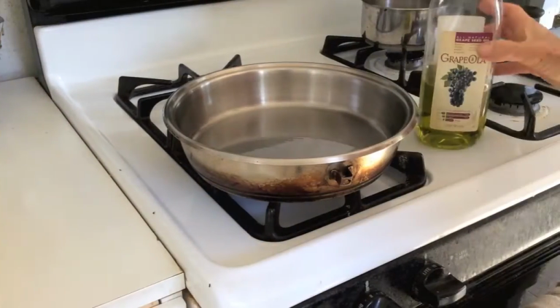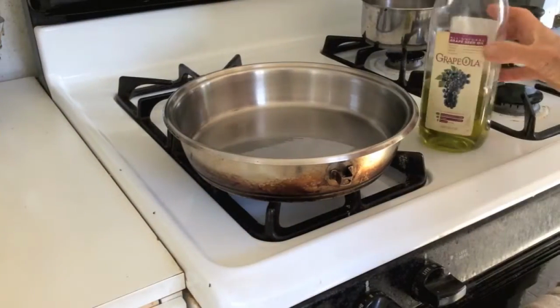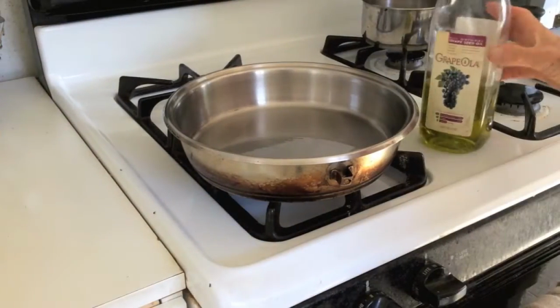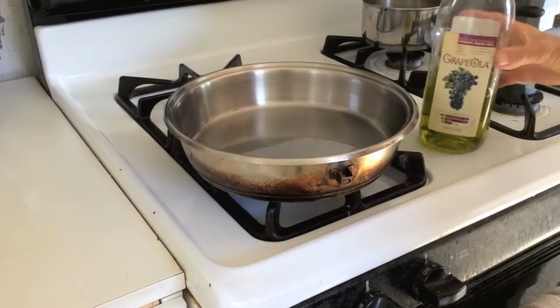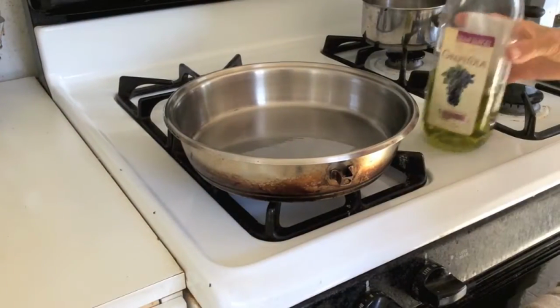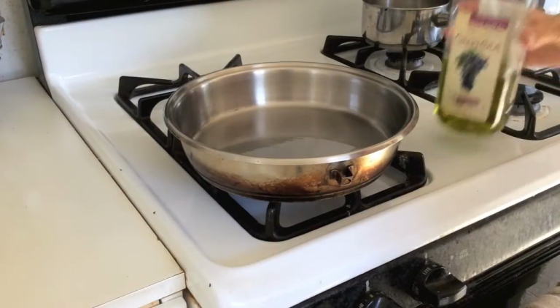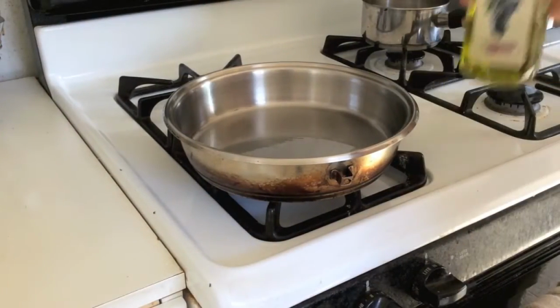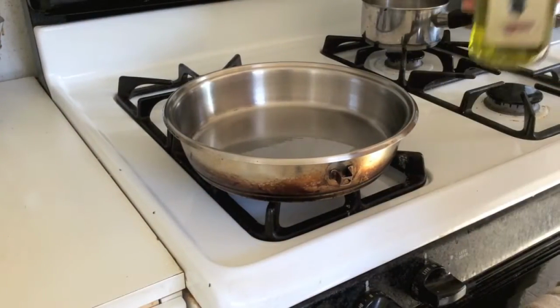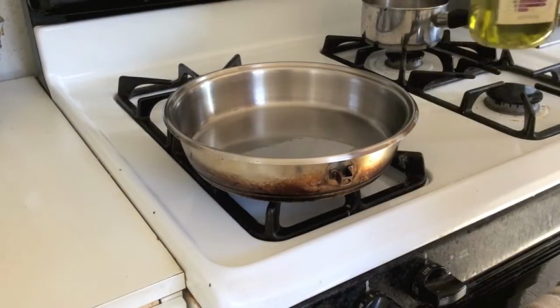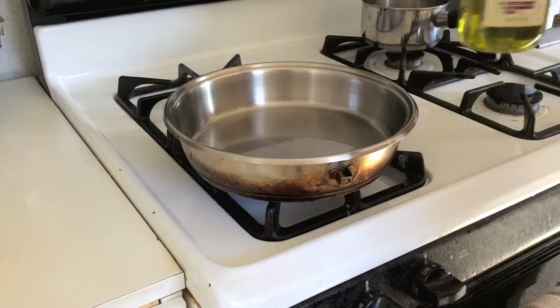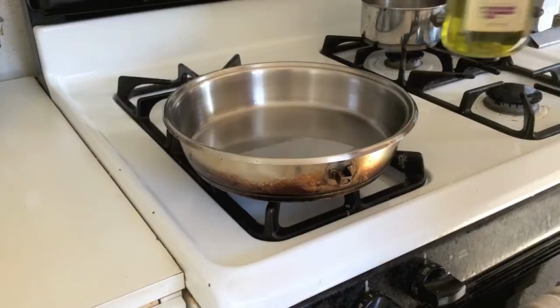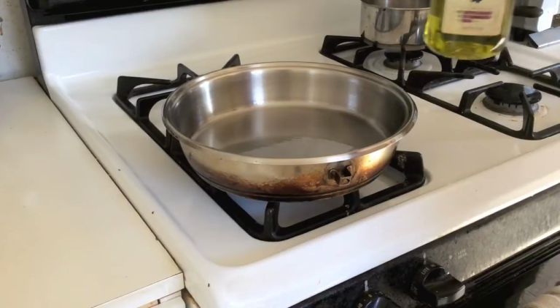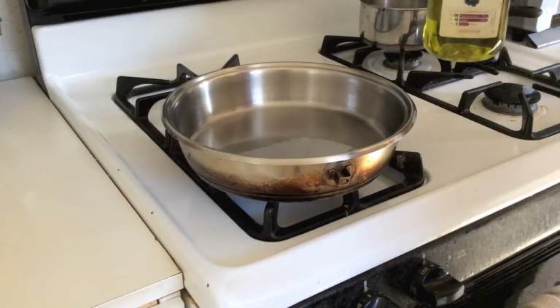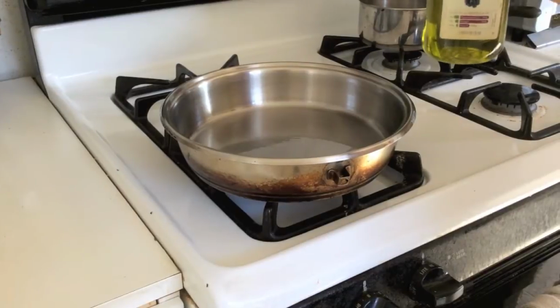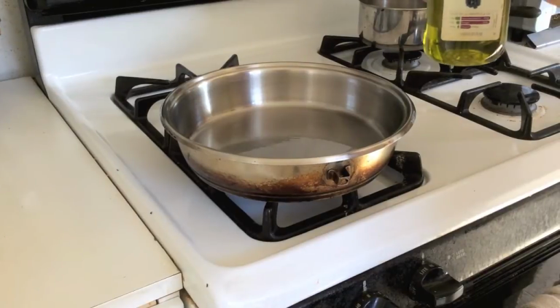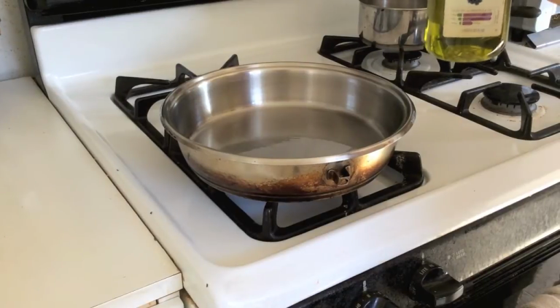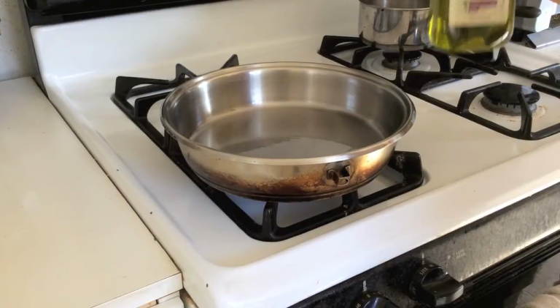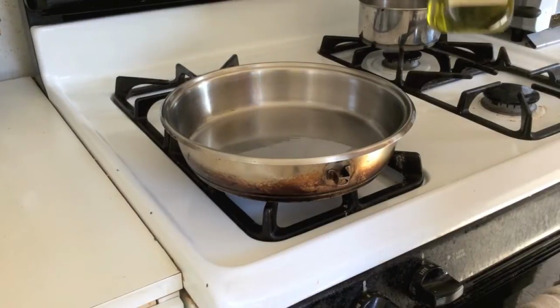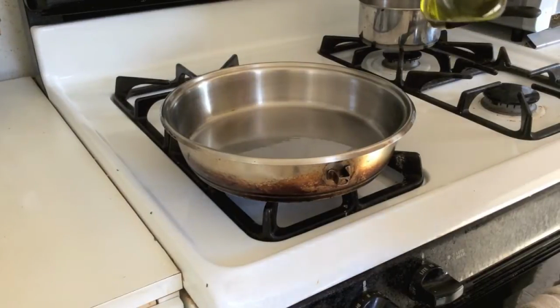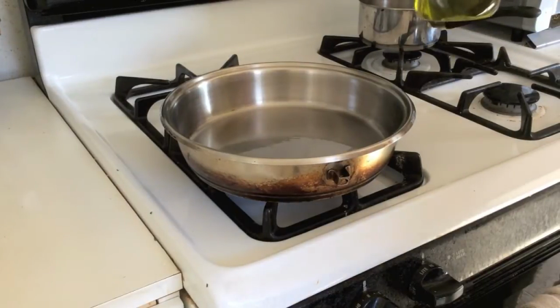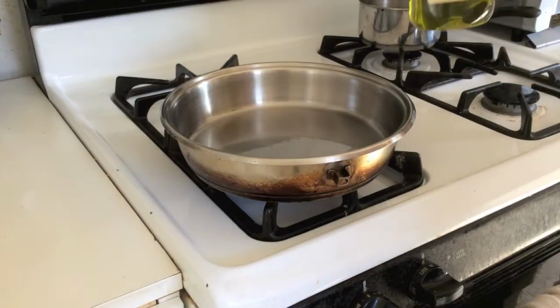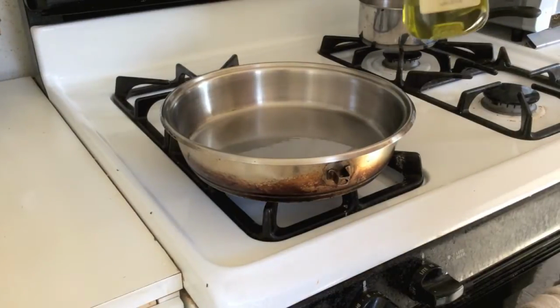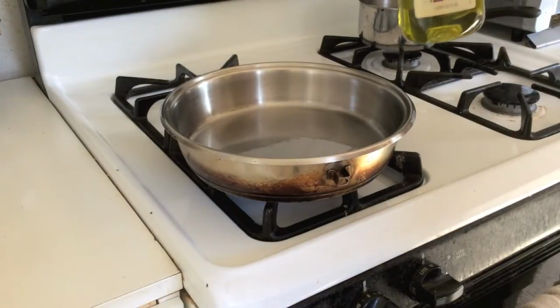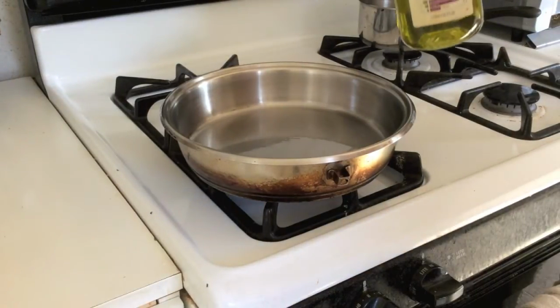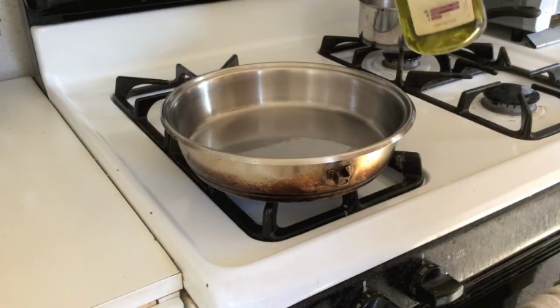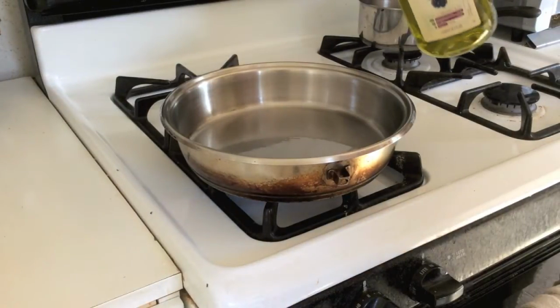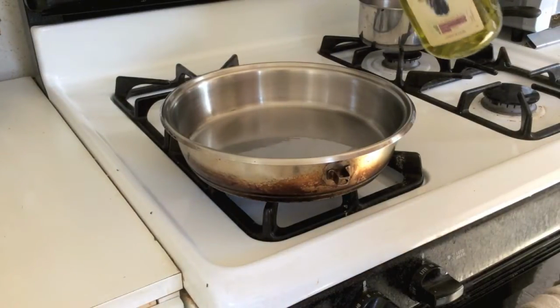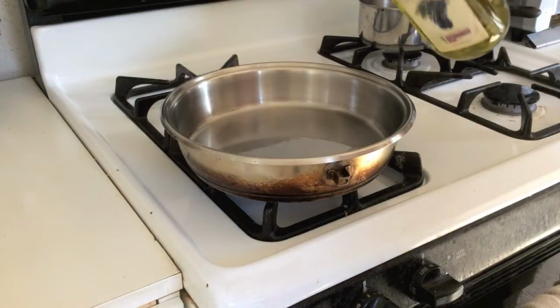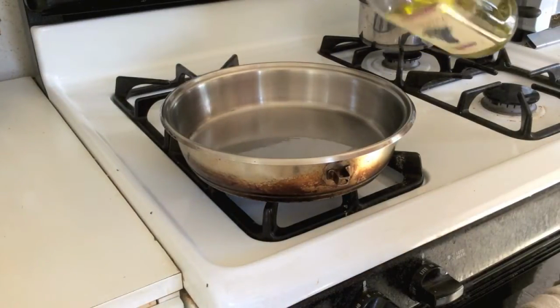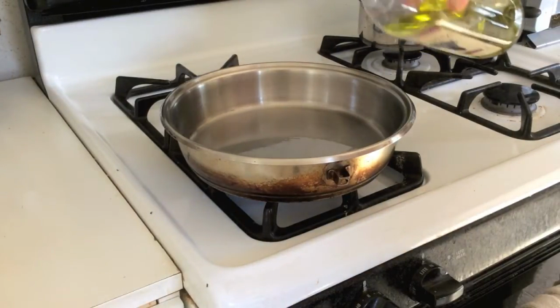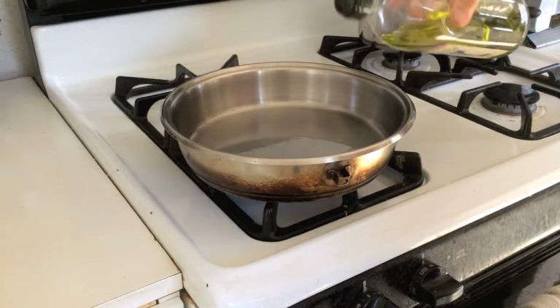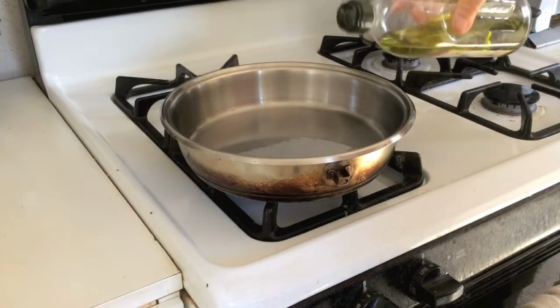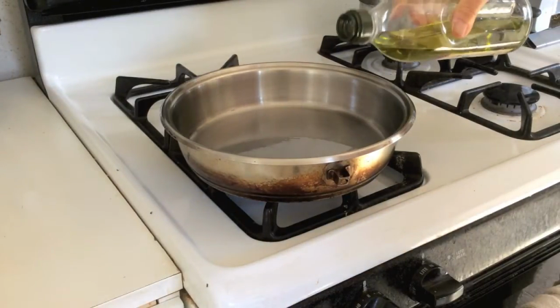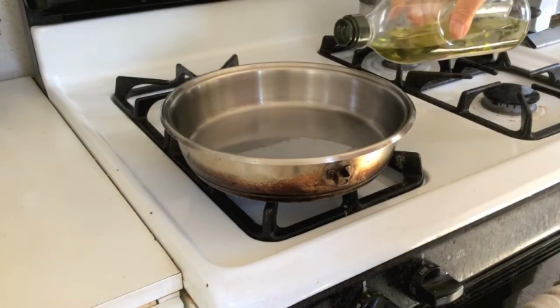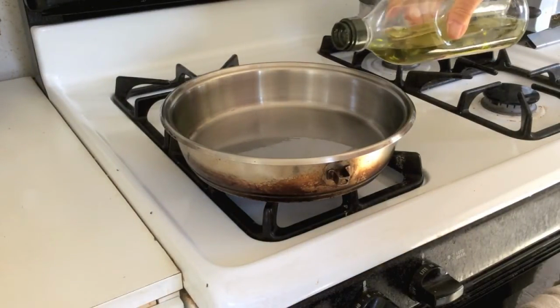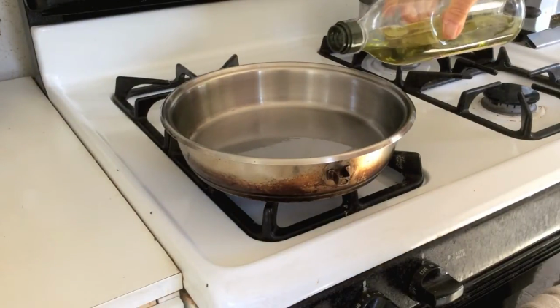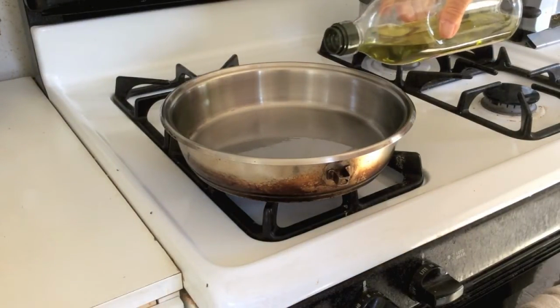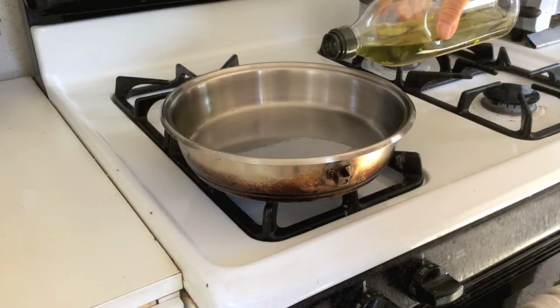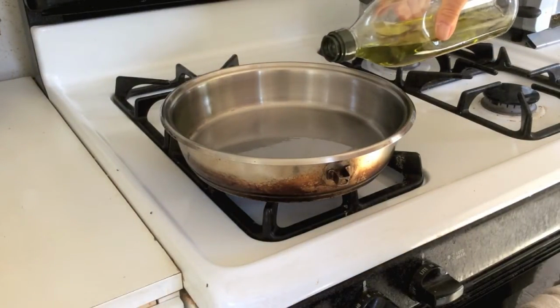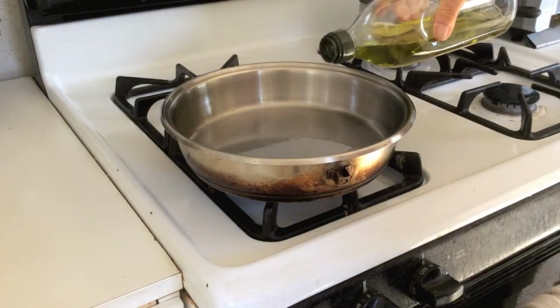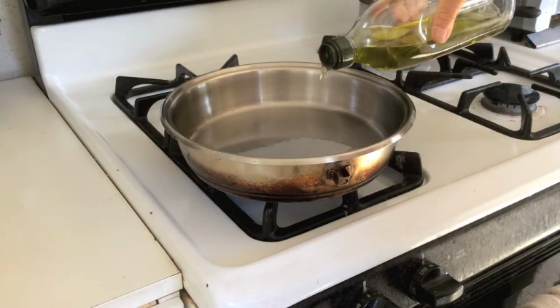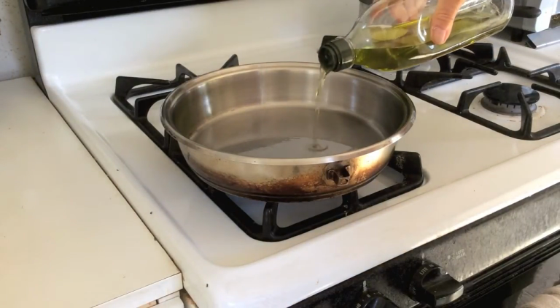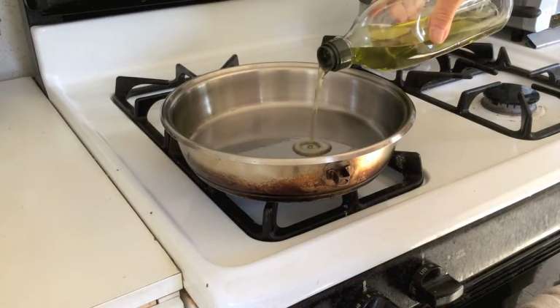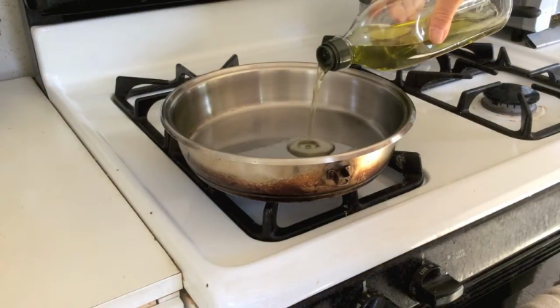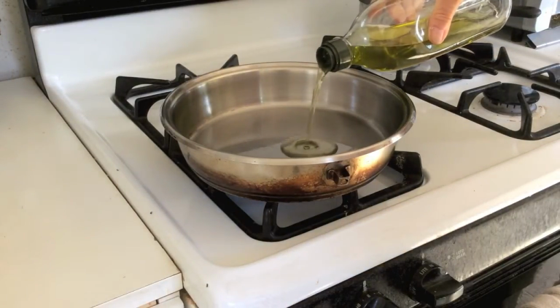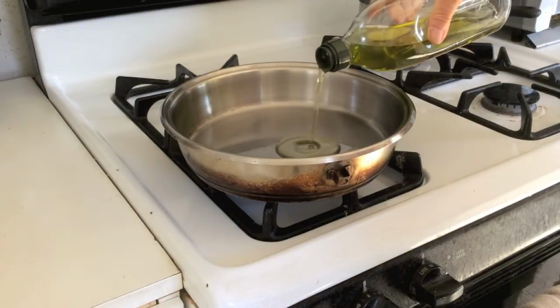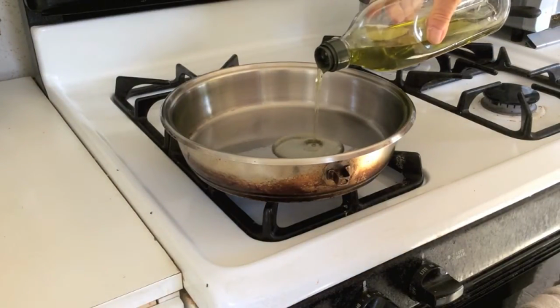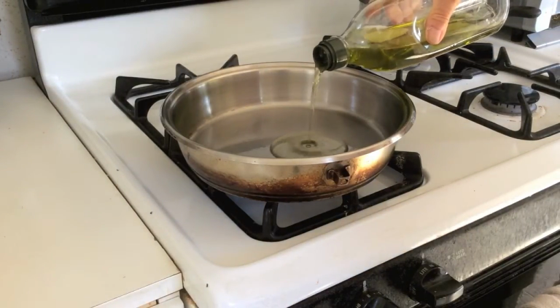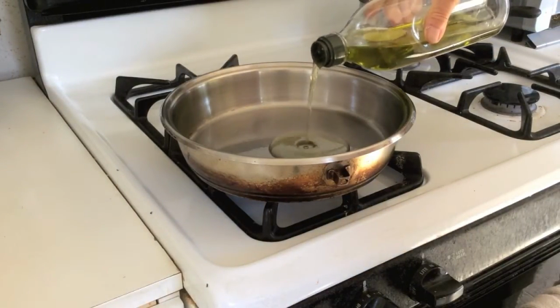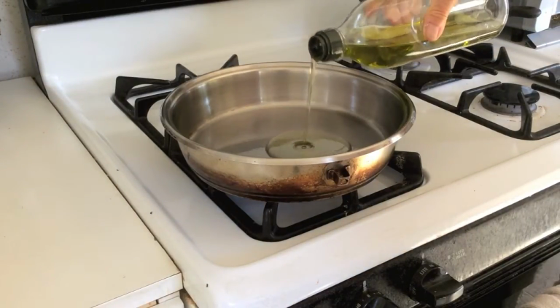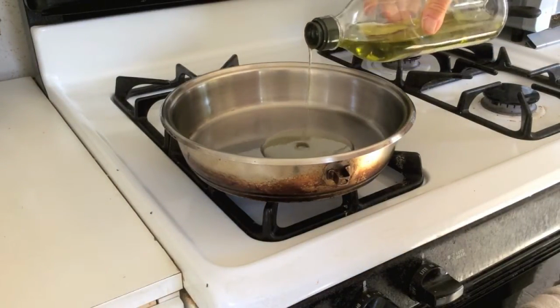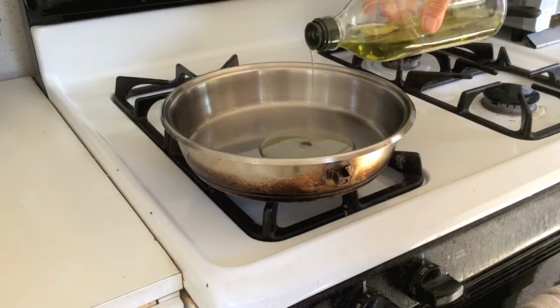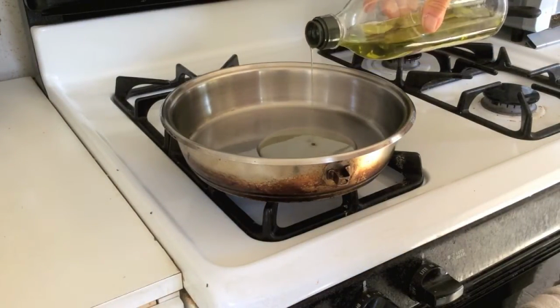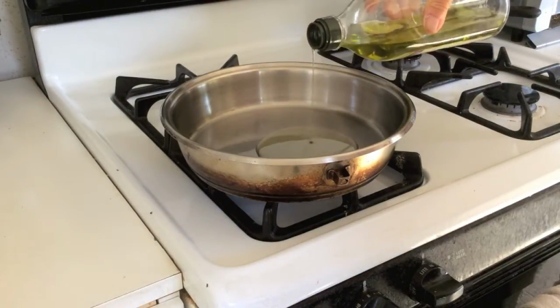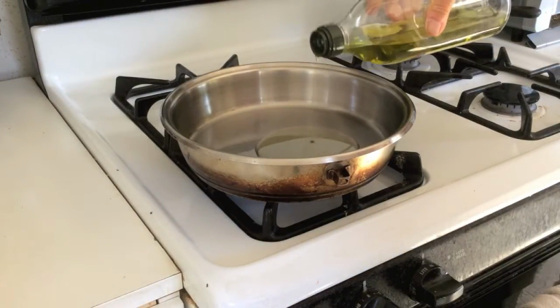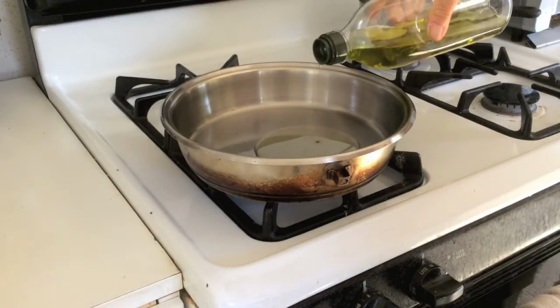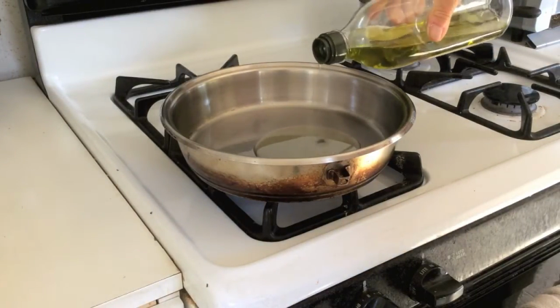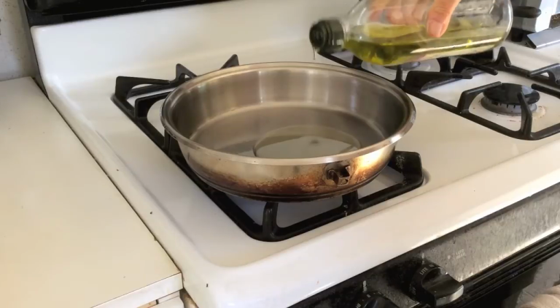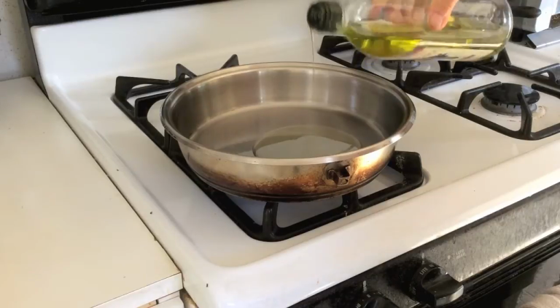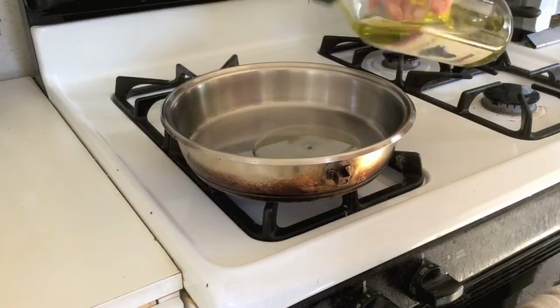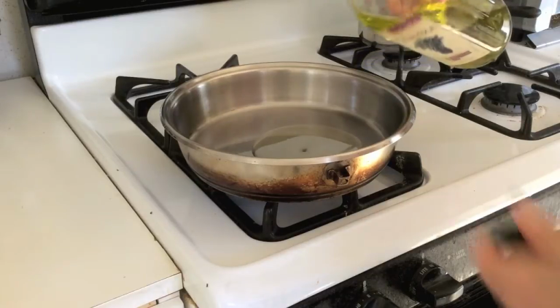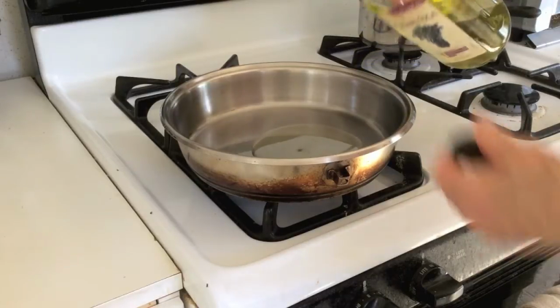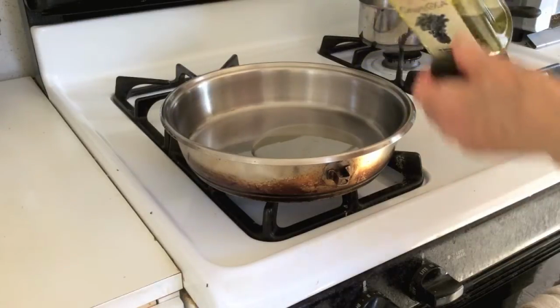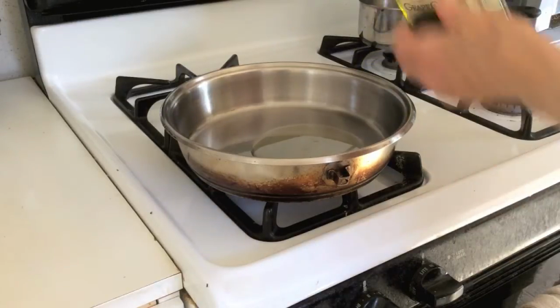I use extra hot grapeseed oil for browning on all four sides.